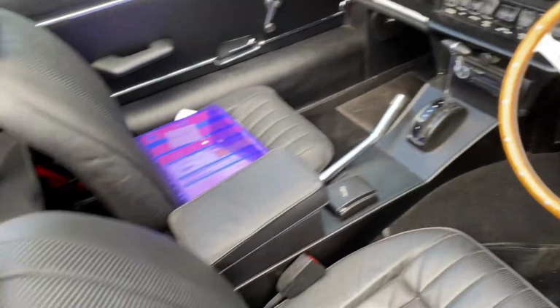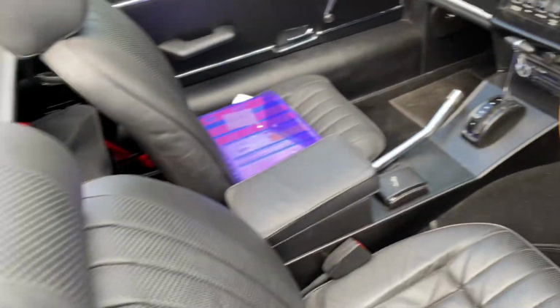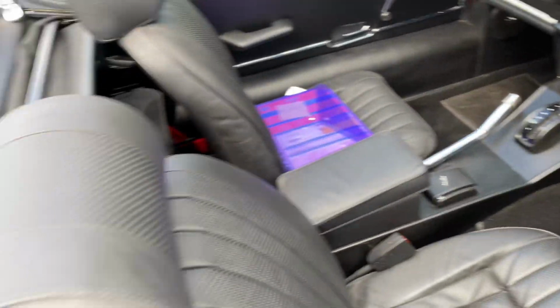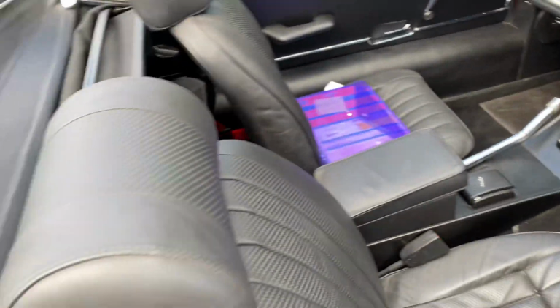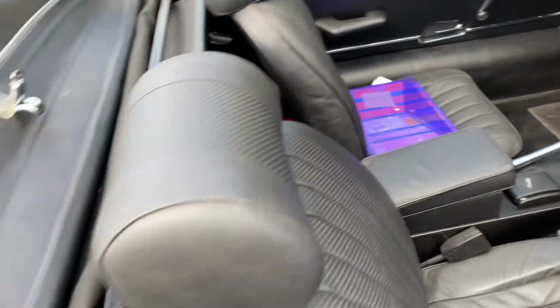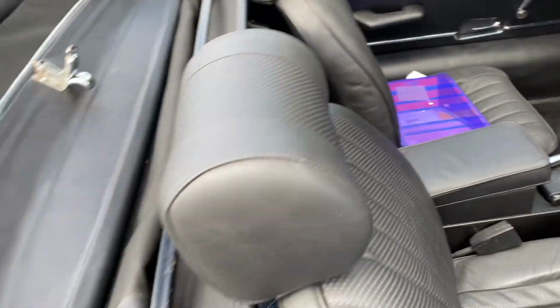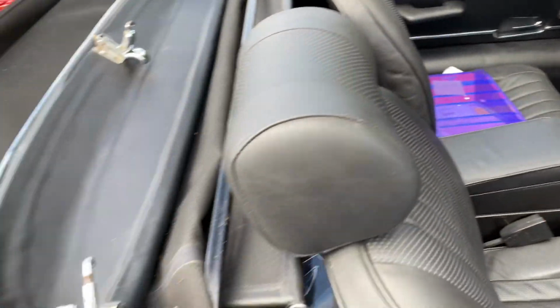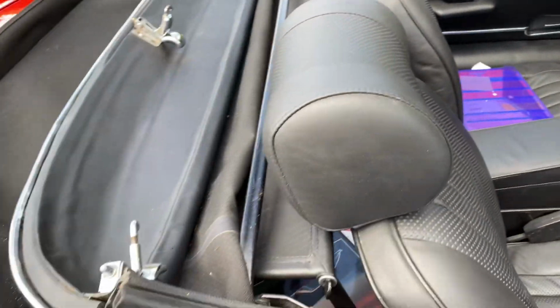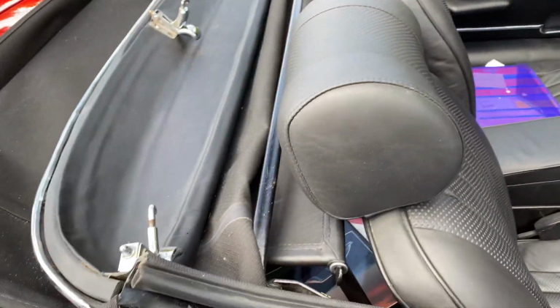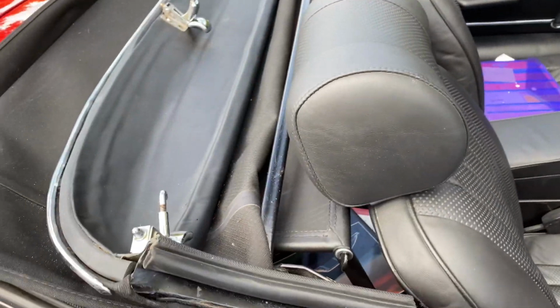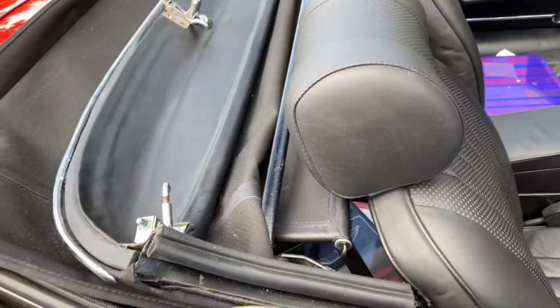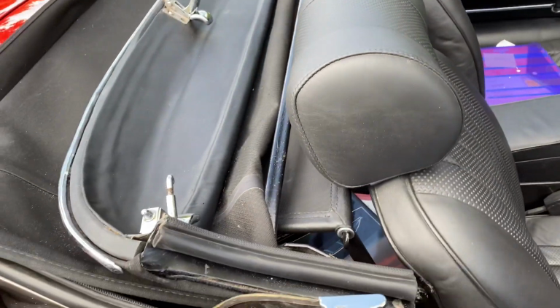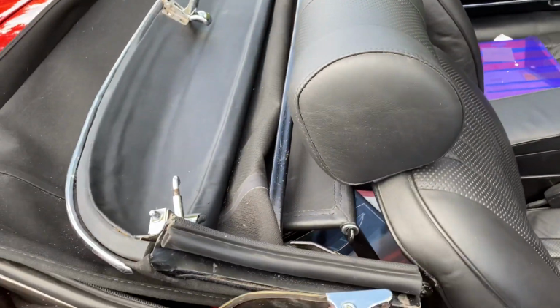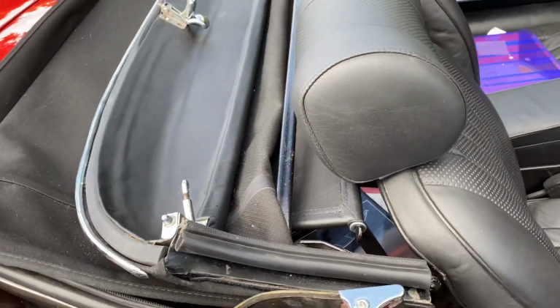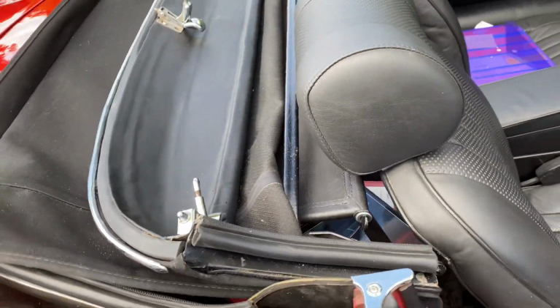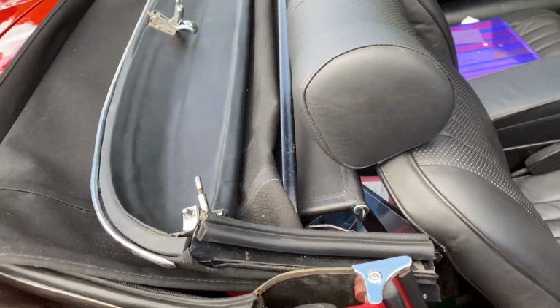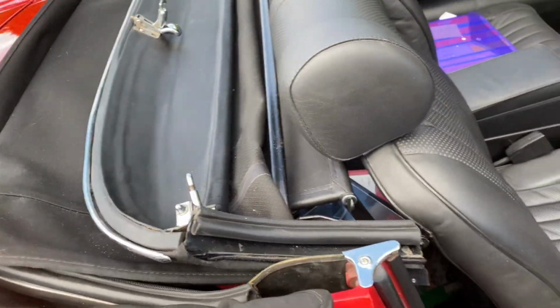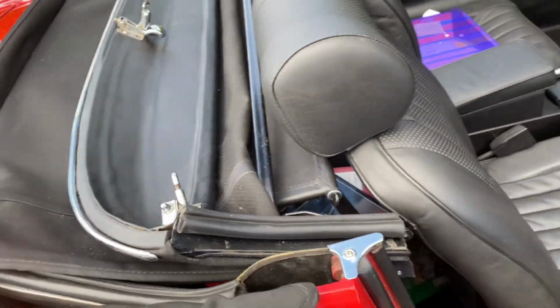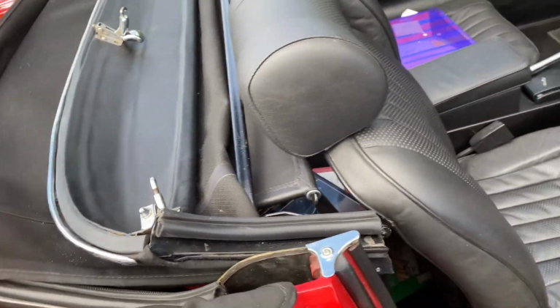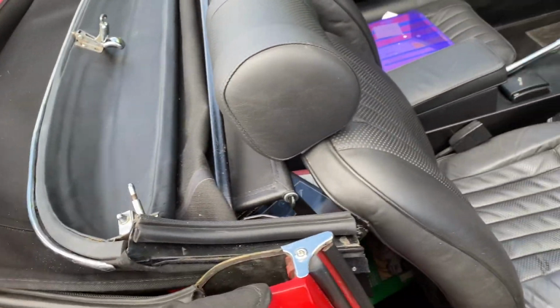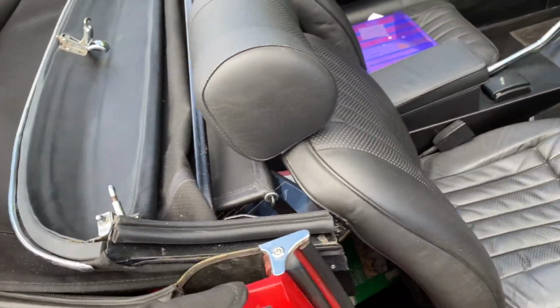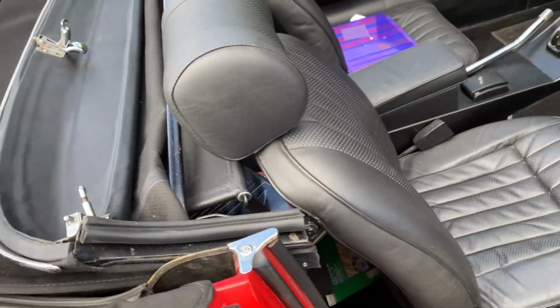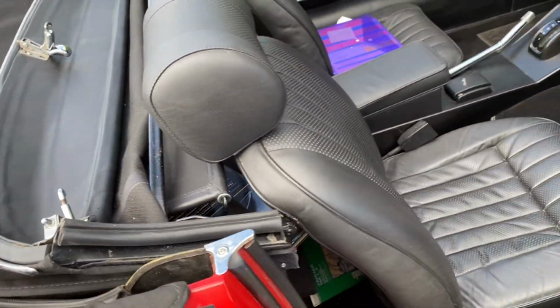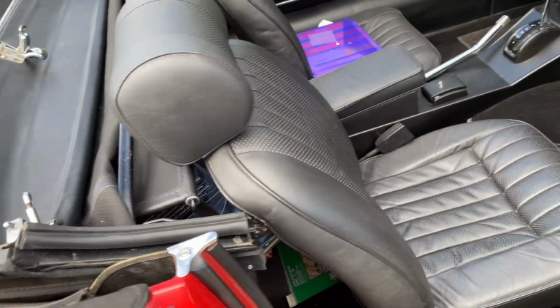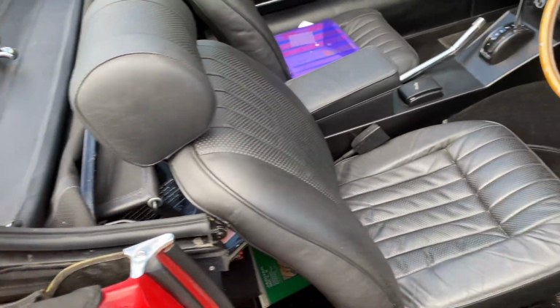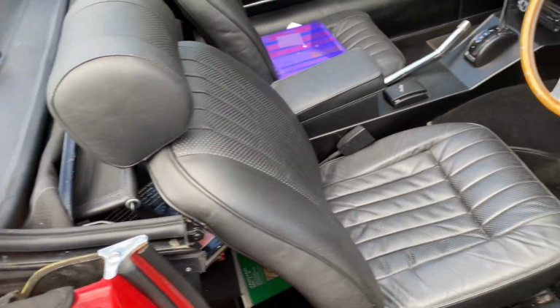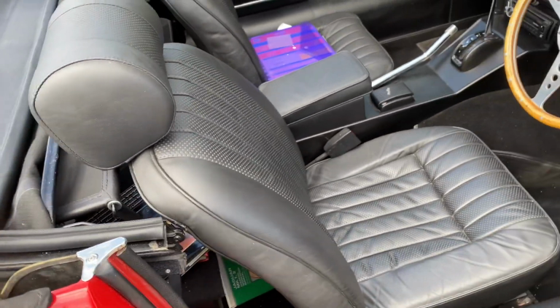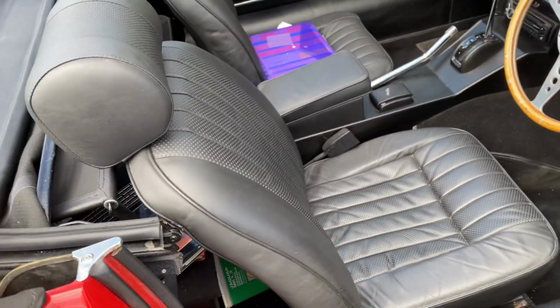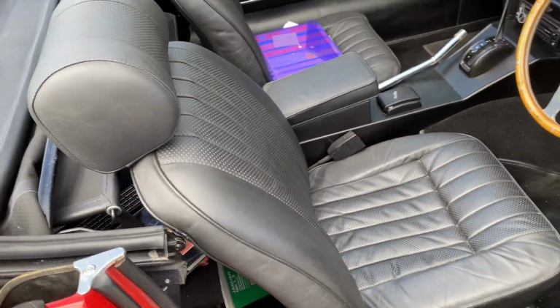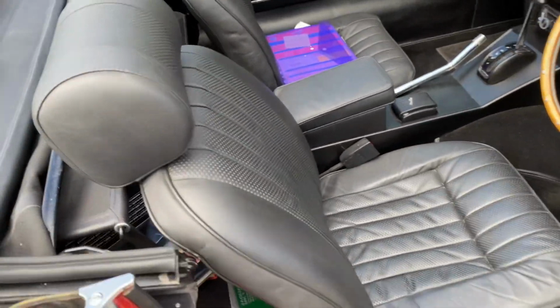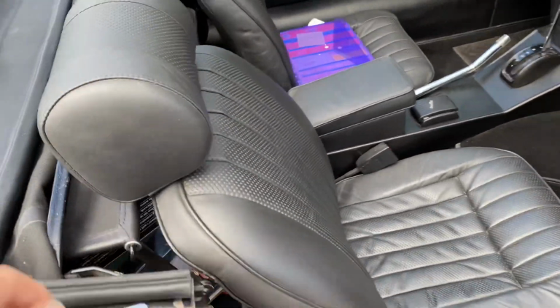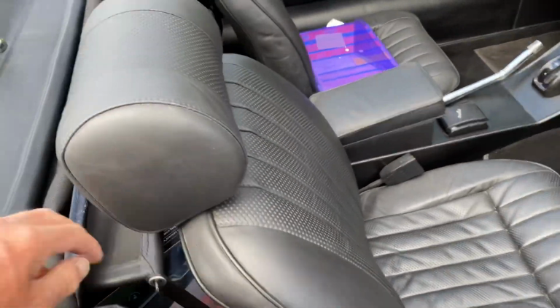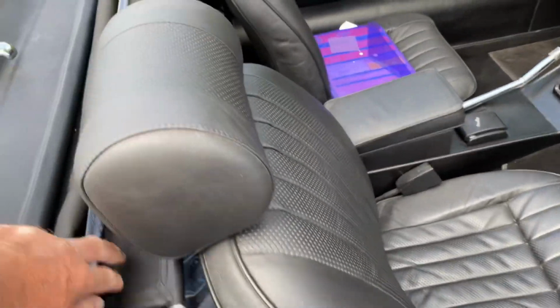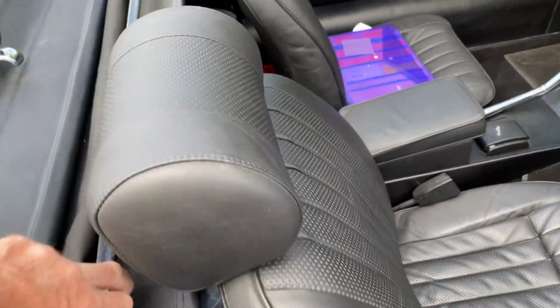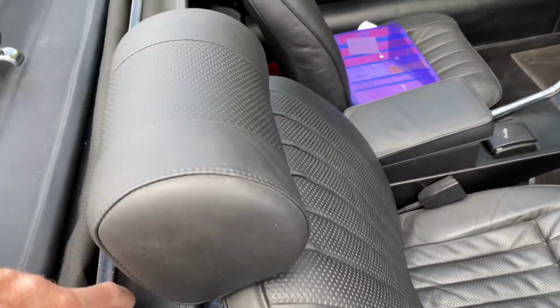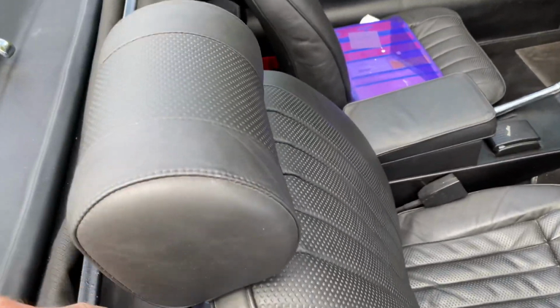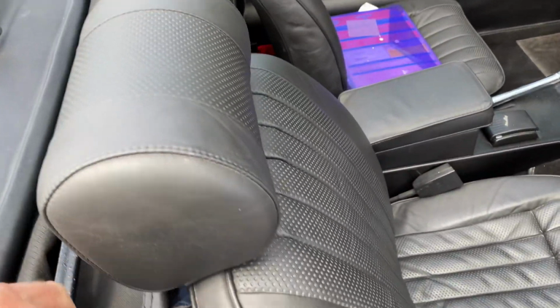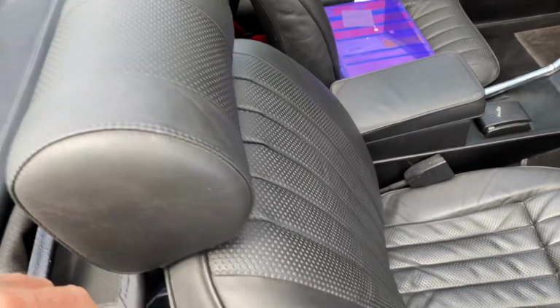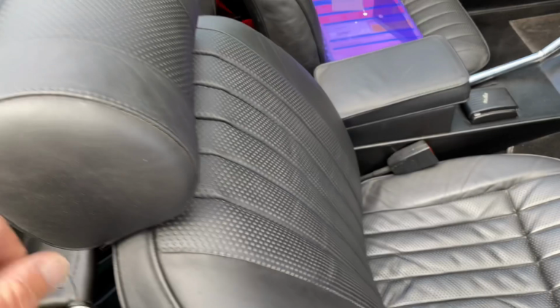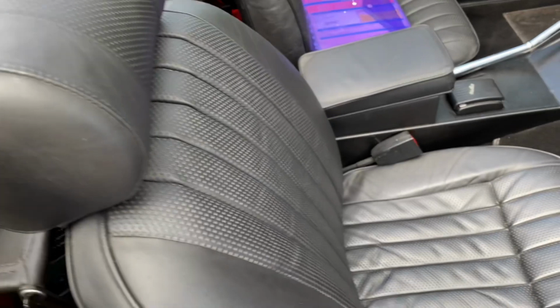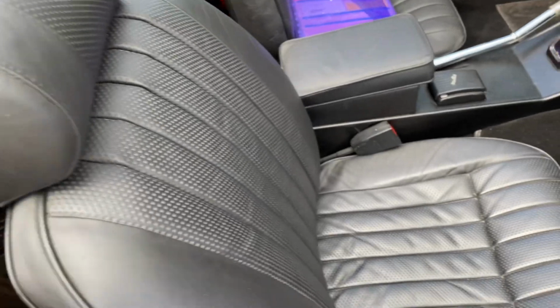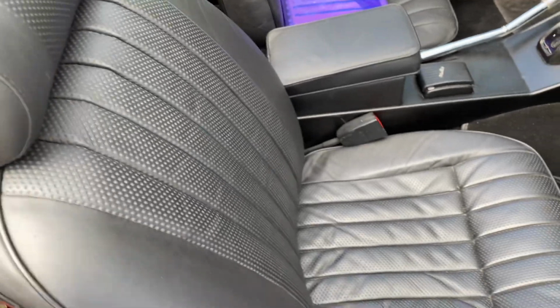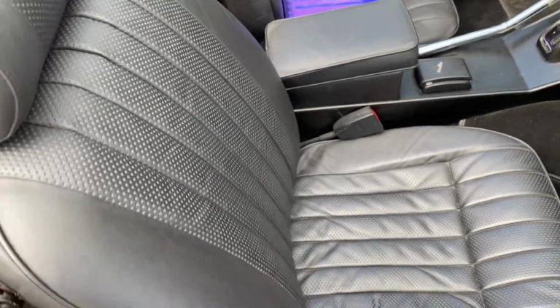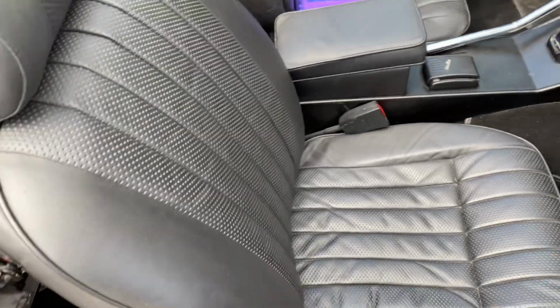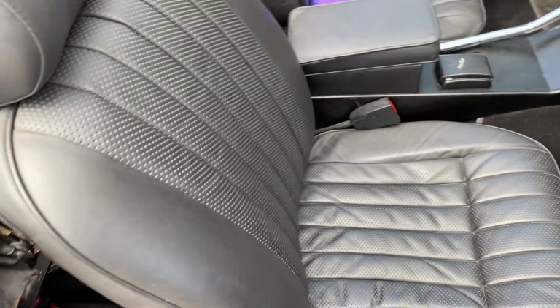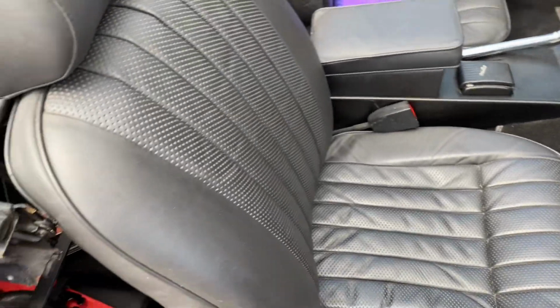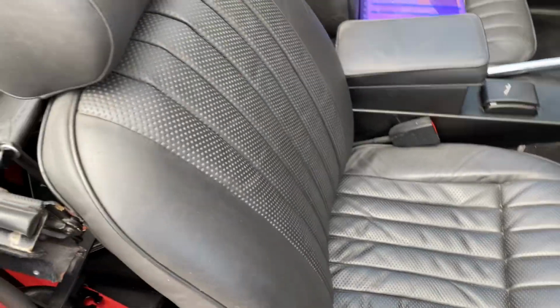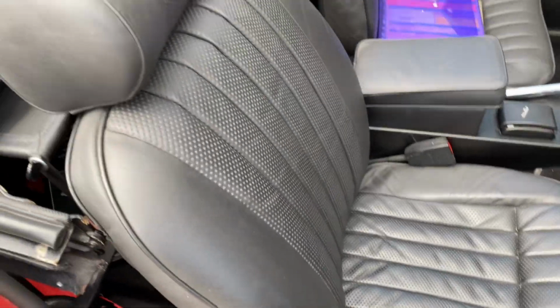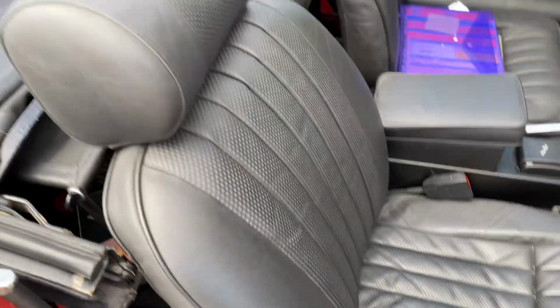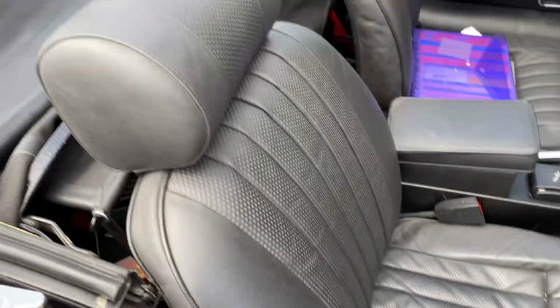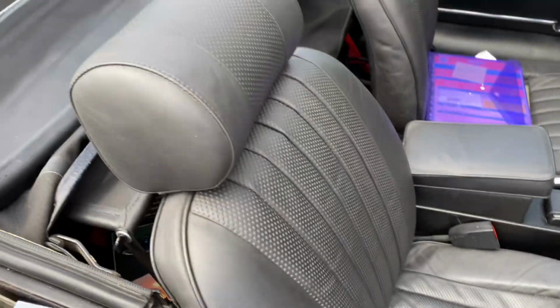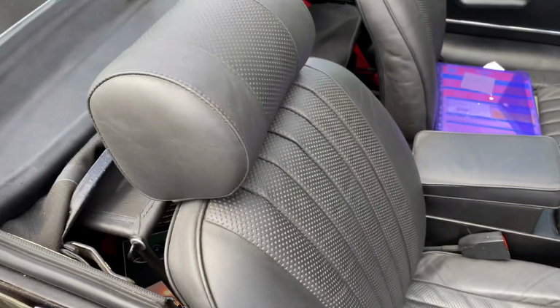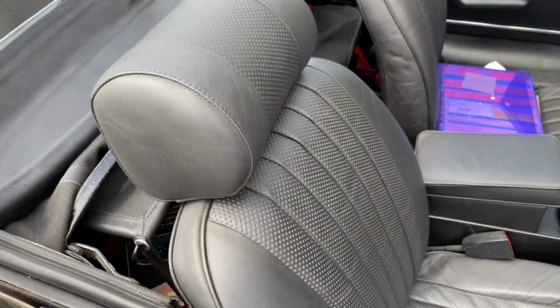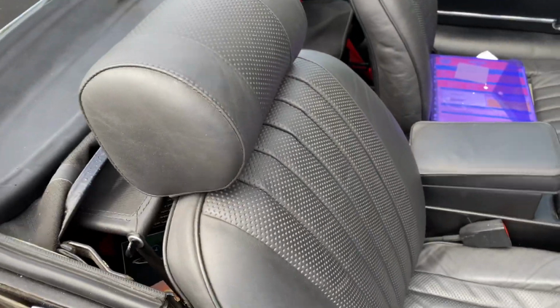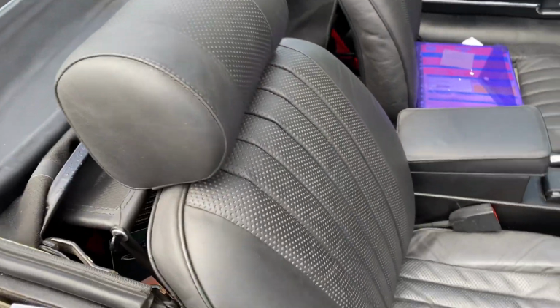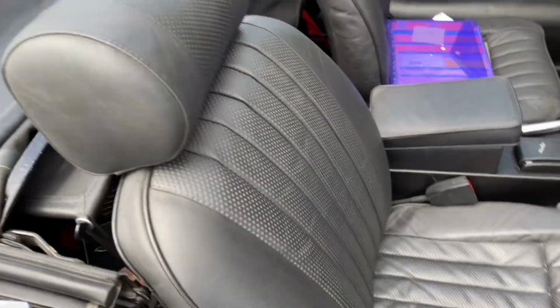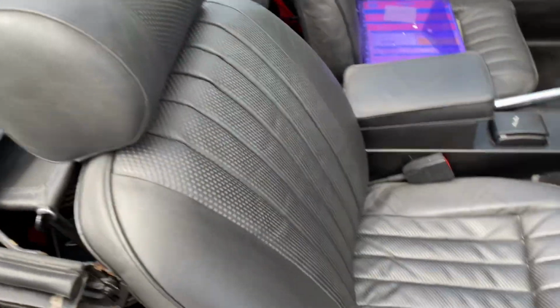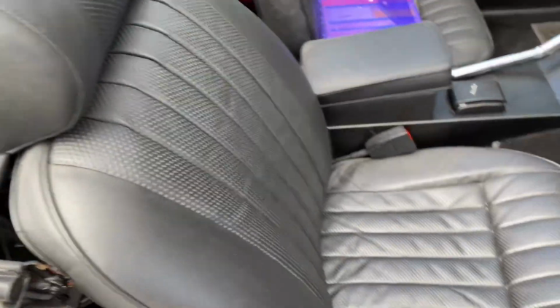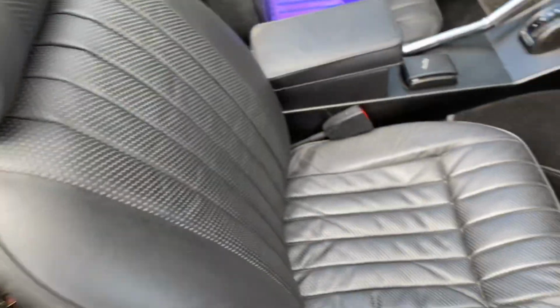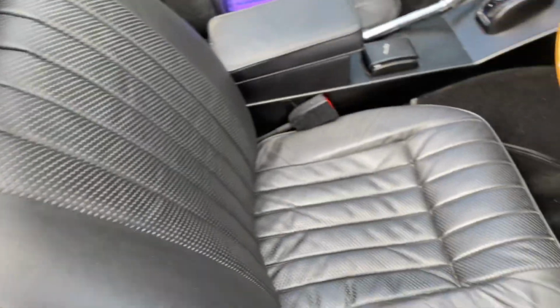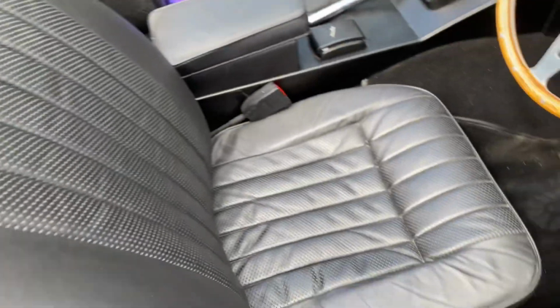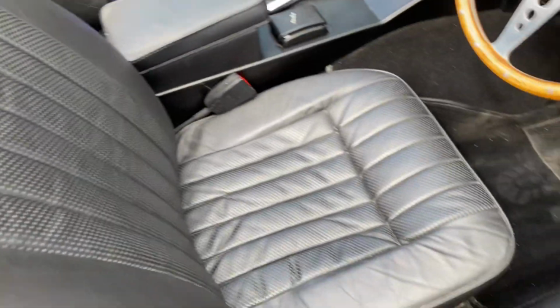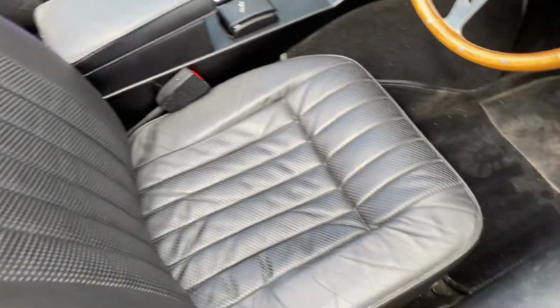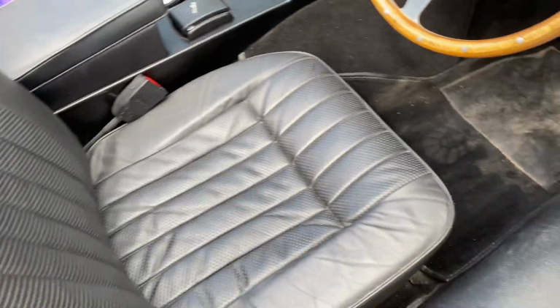The hood is perfect, even though it's down at the moment. See how lovely the interior is.